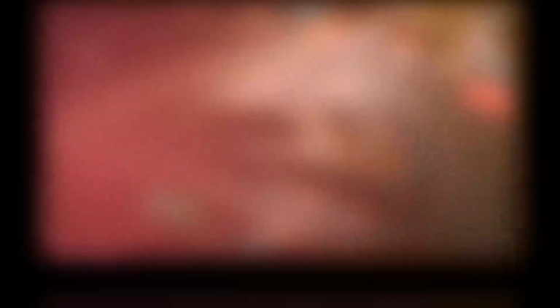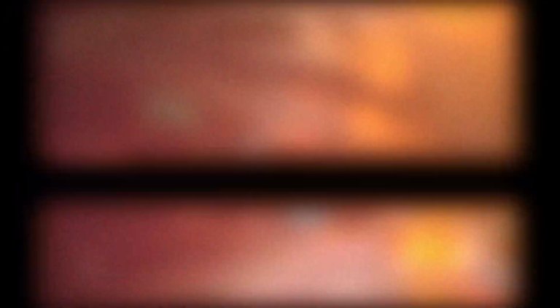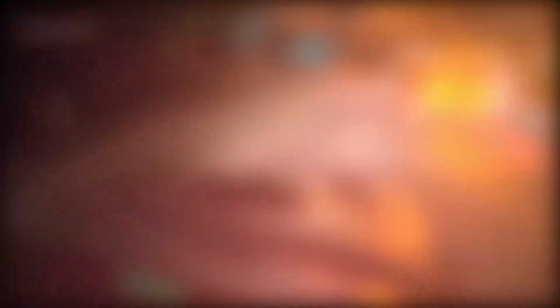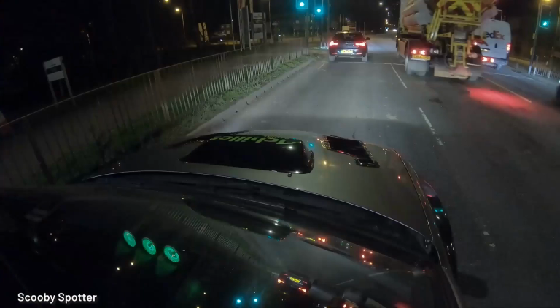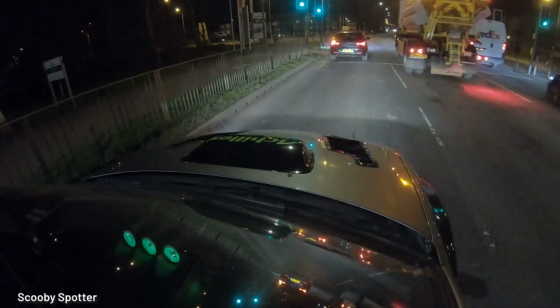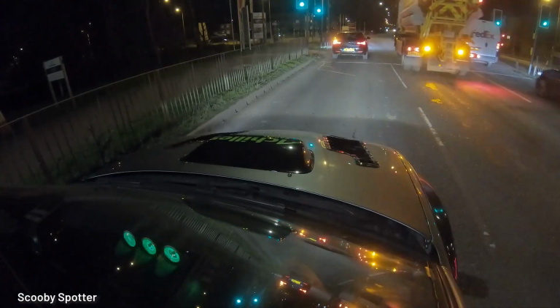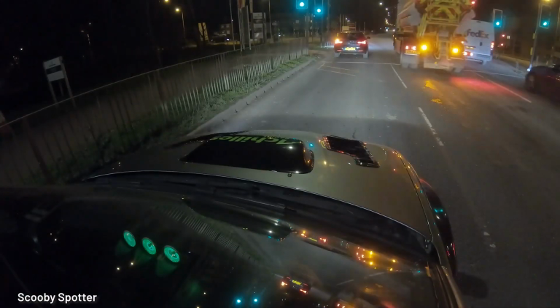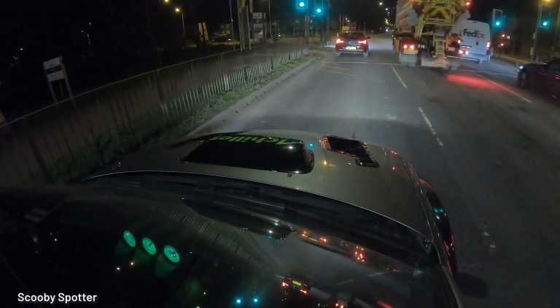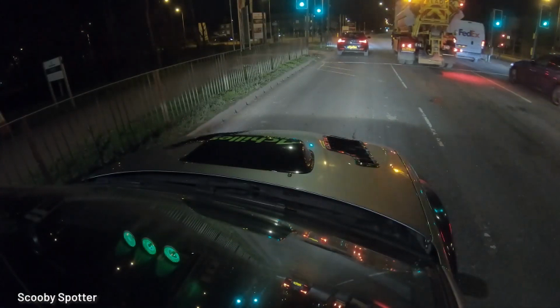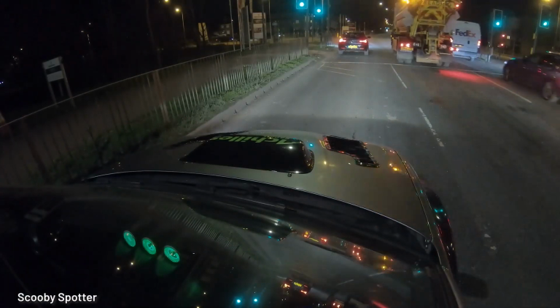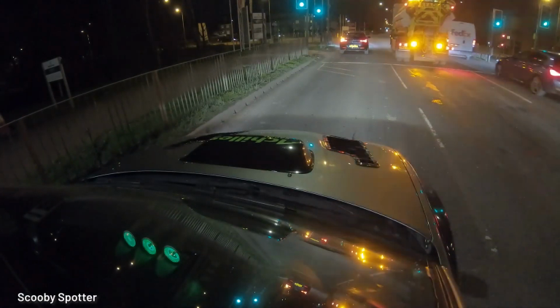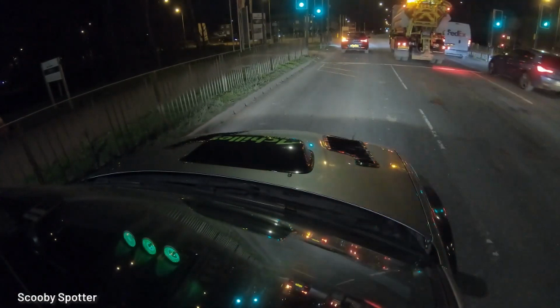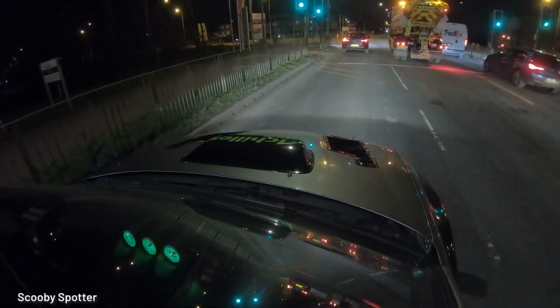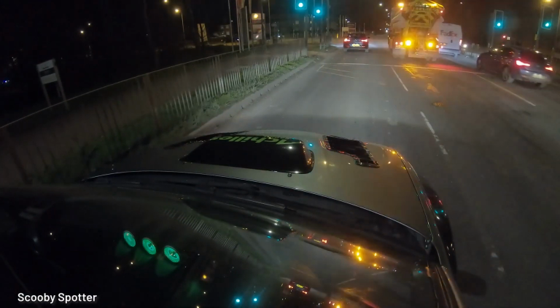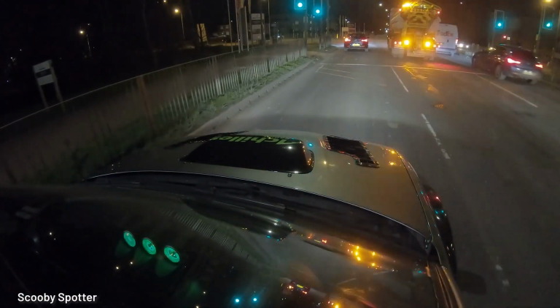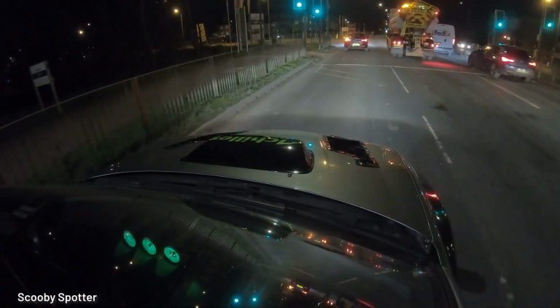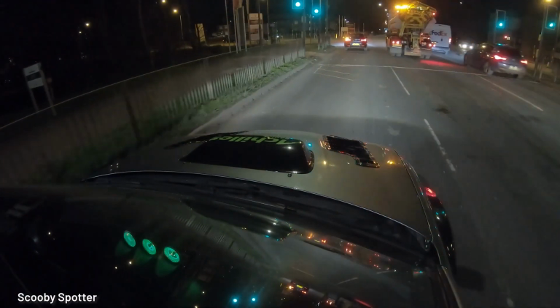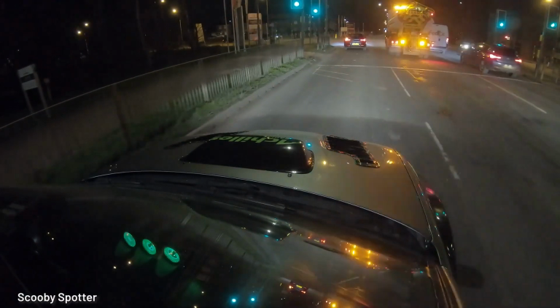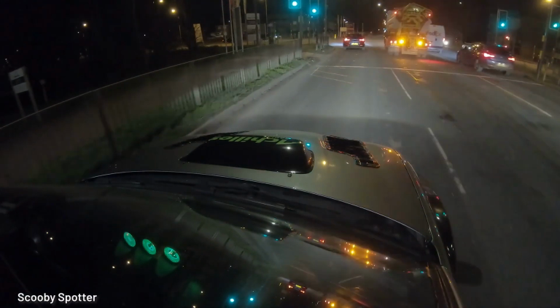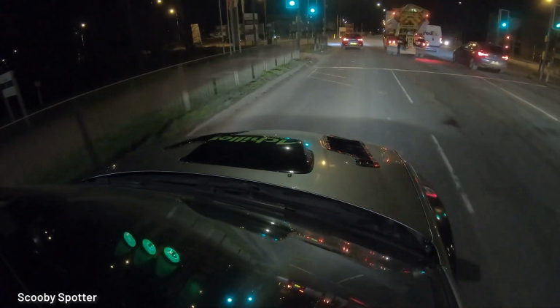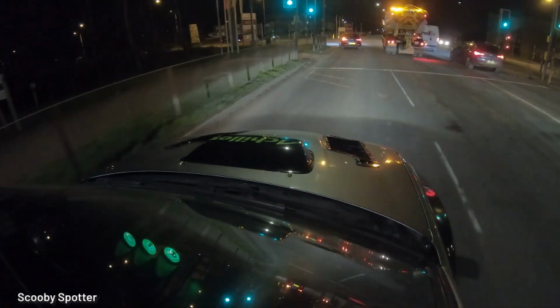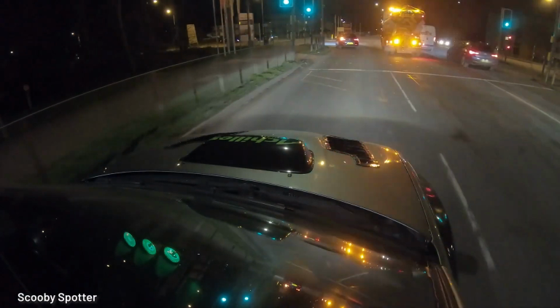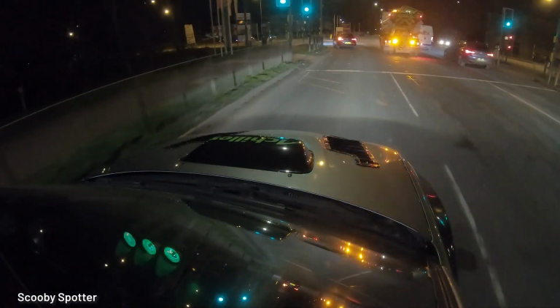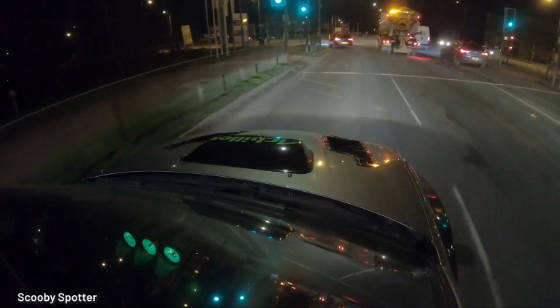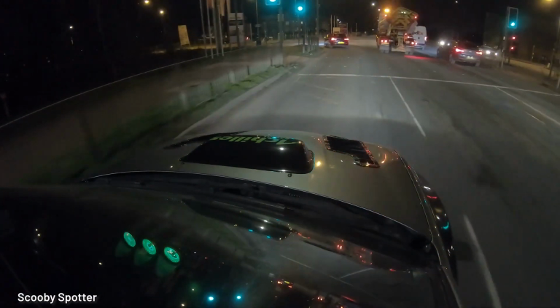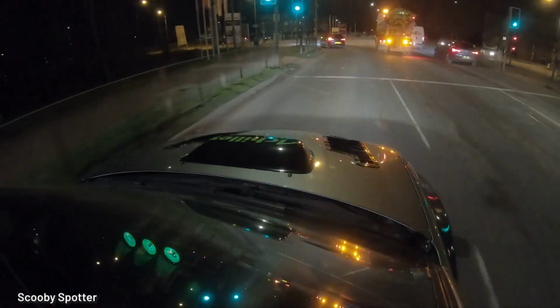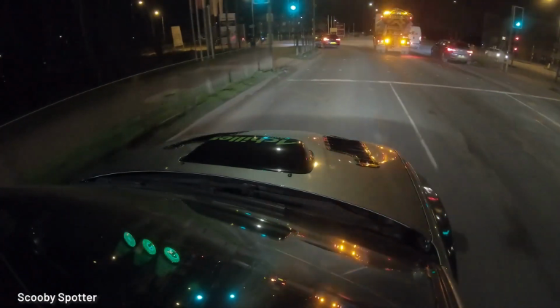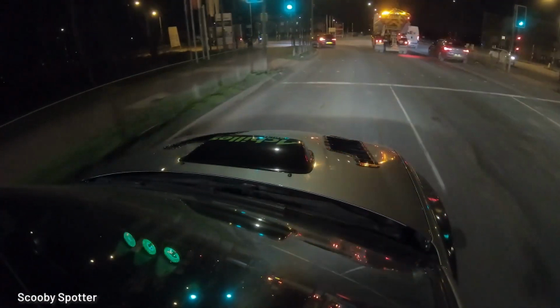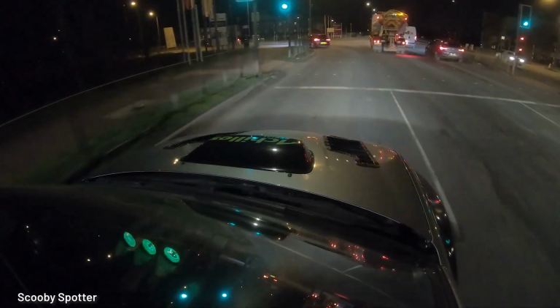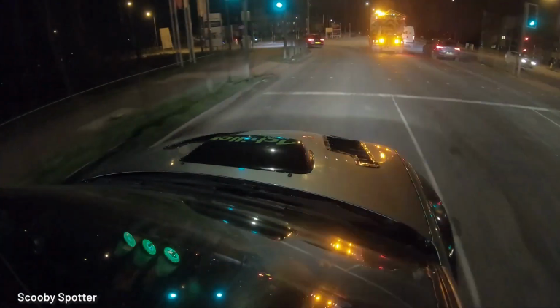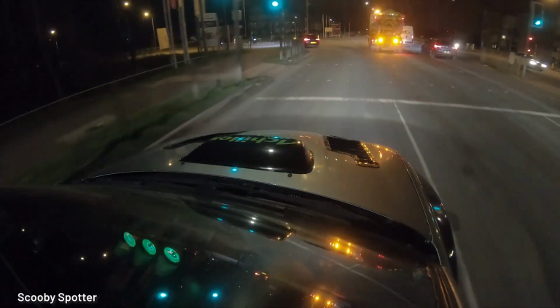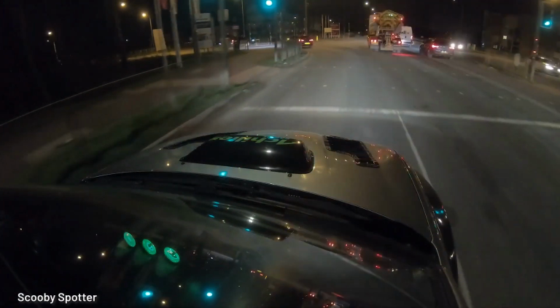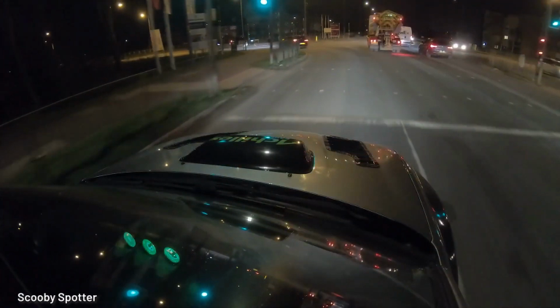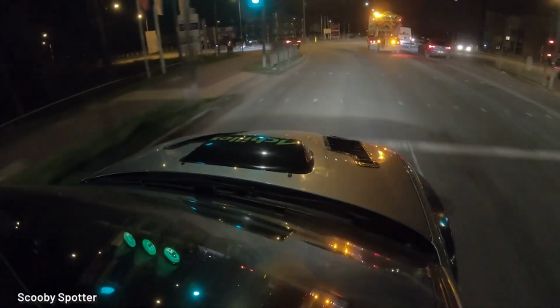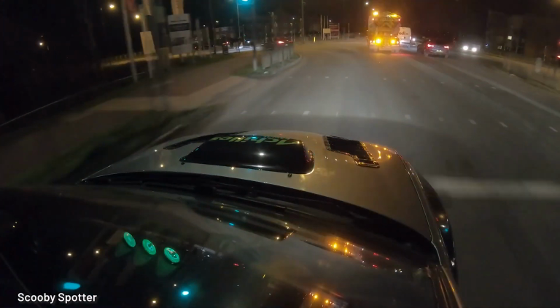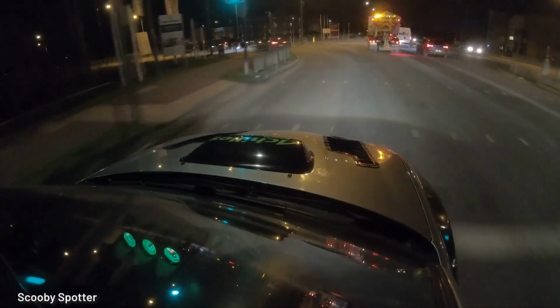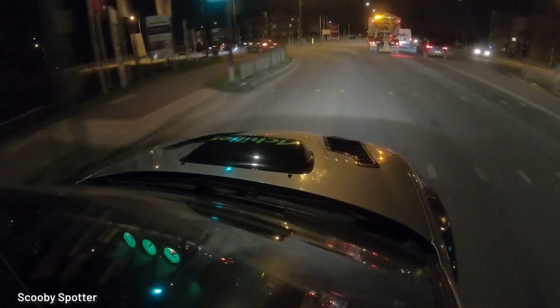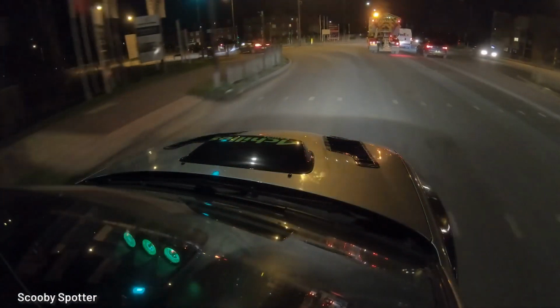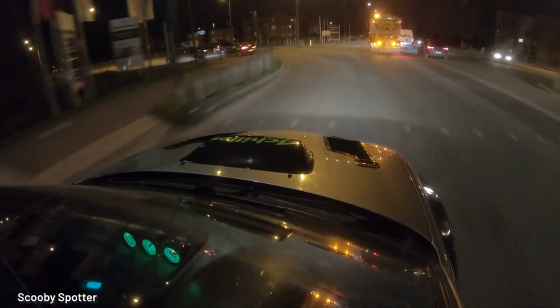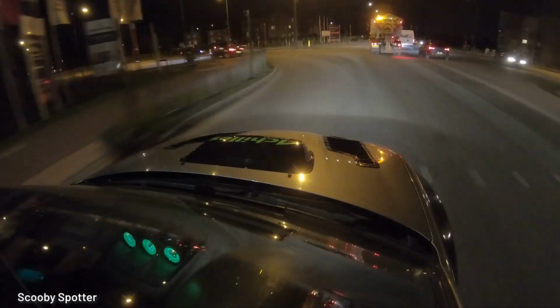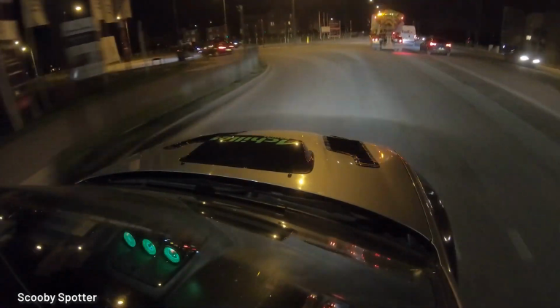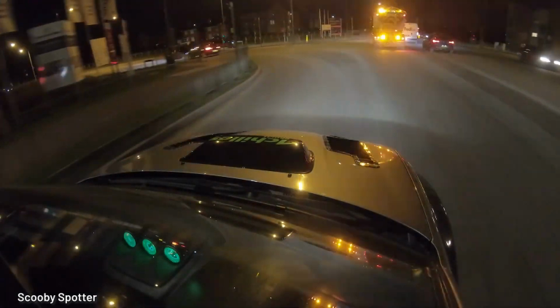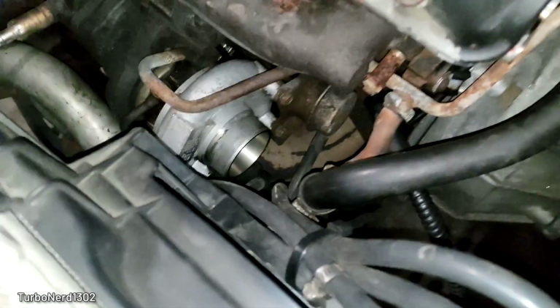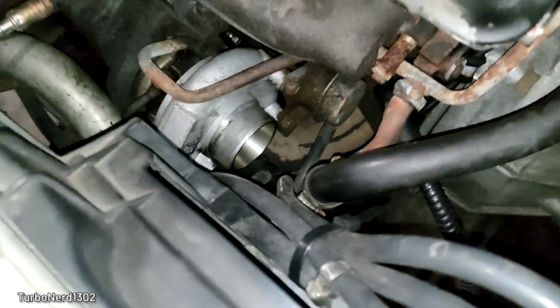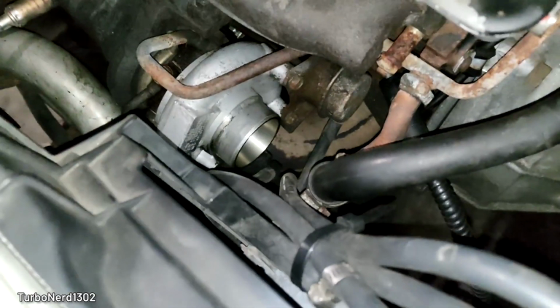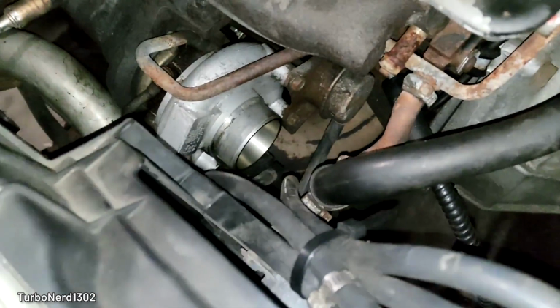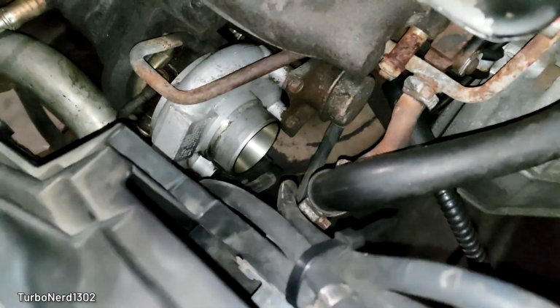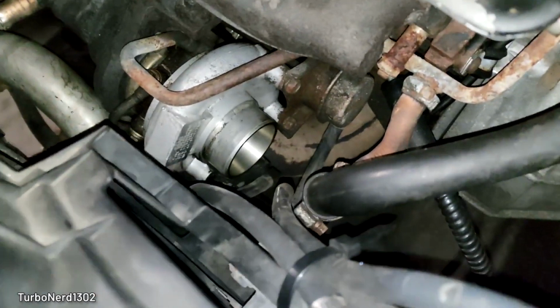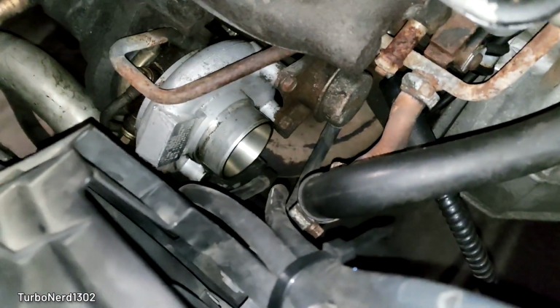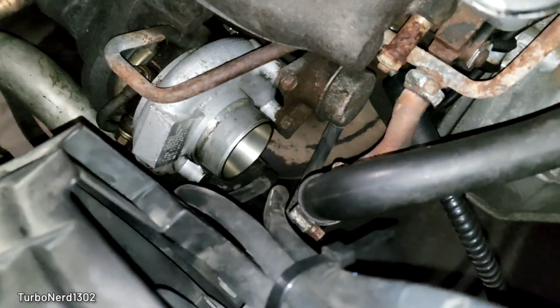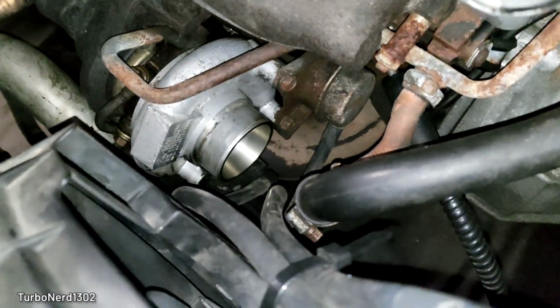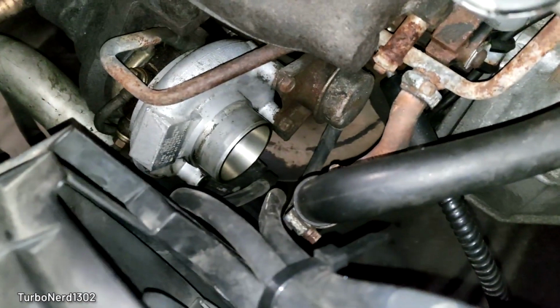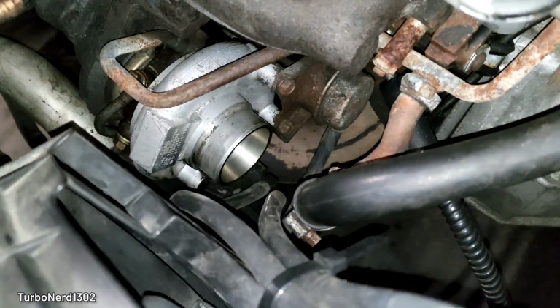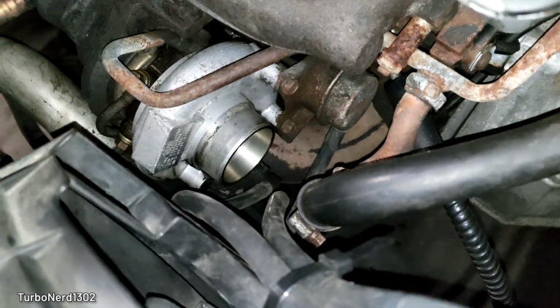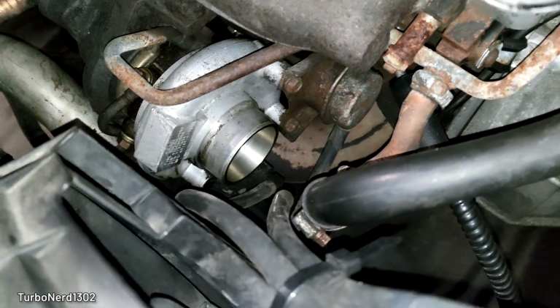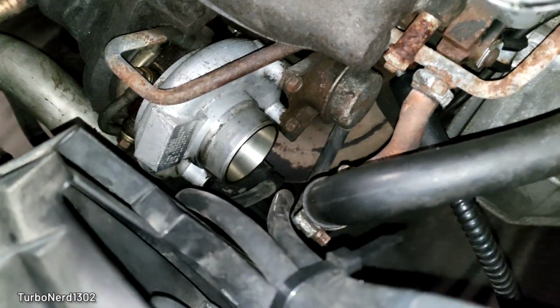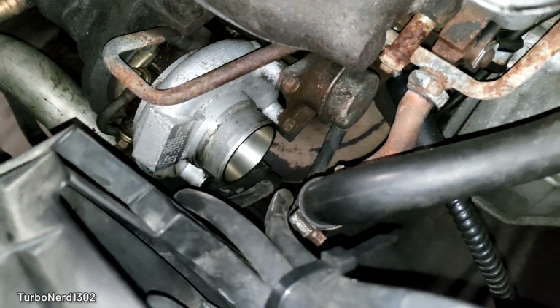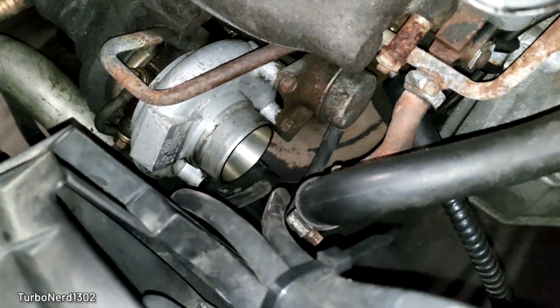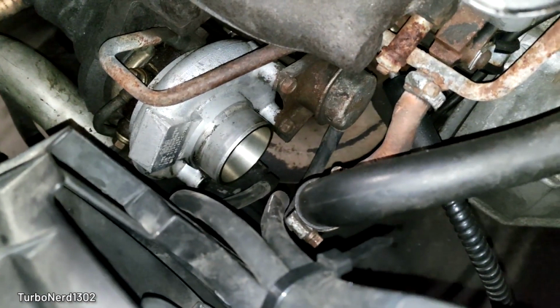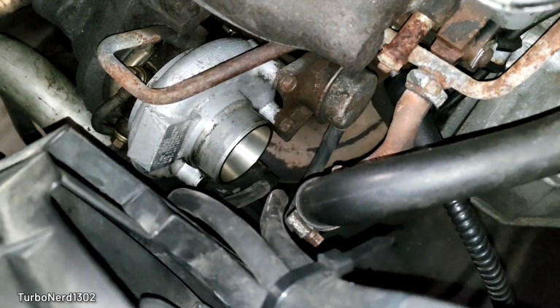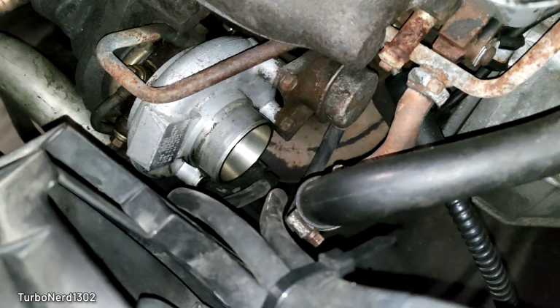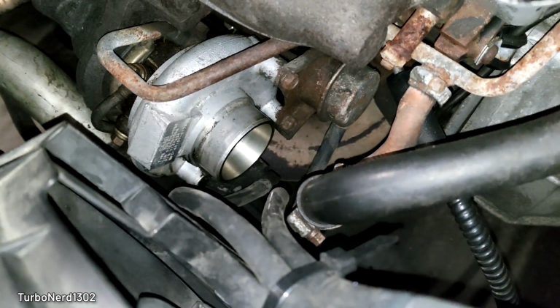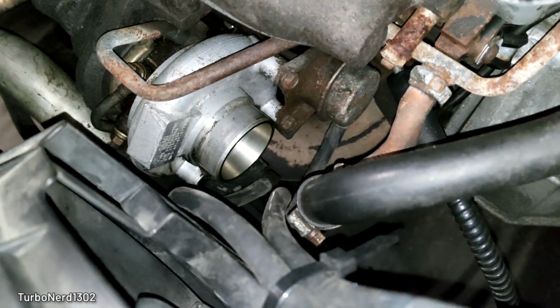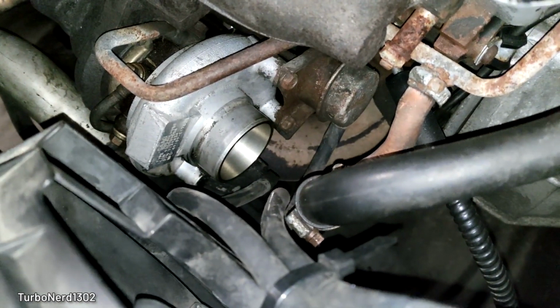Another disadvantage for turbocharged engines is that they are more complex than naturally aspirated ones, making them prone to tricky-to-fix mechanical errors.